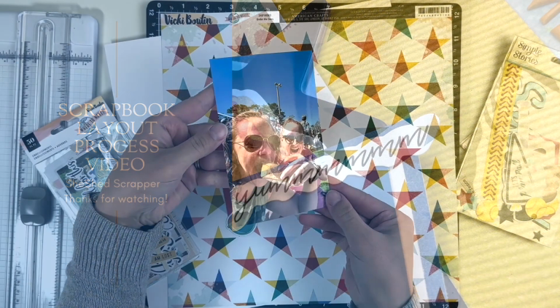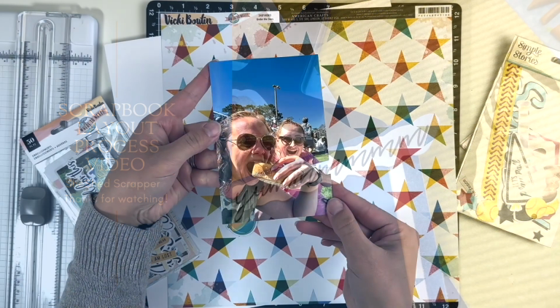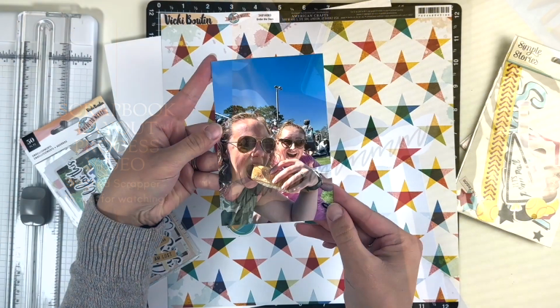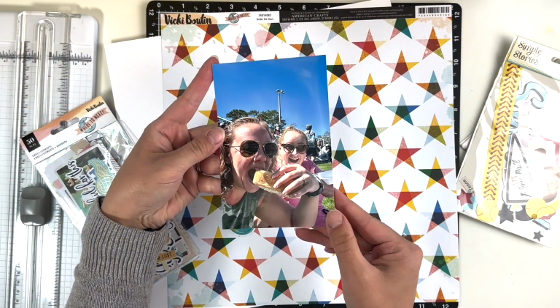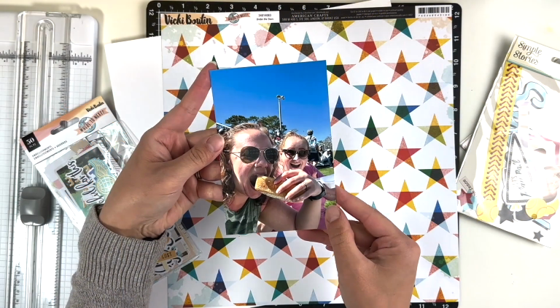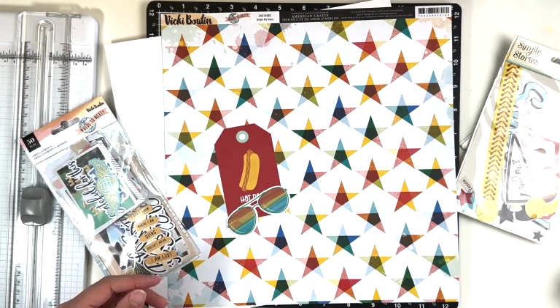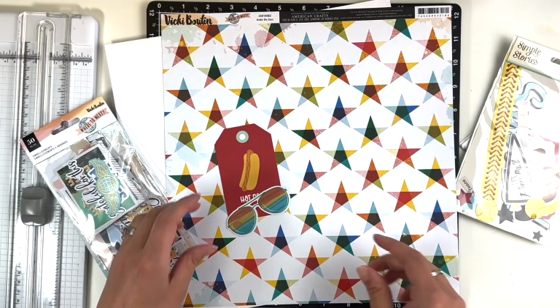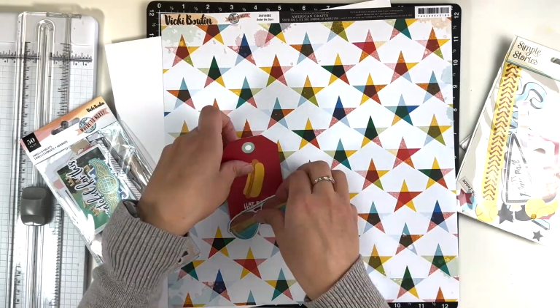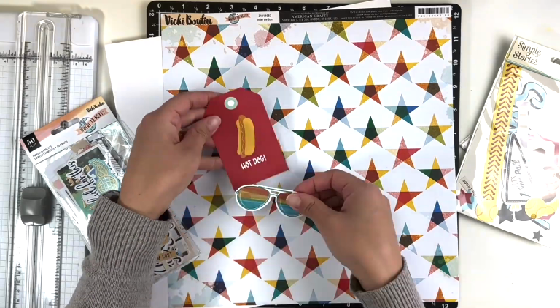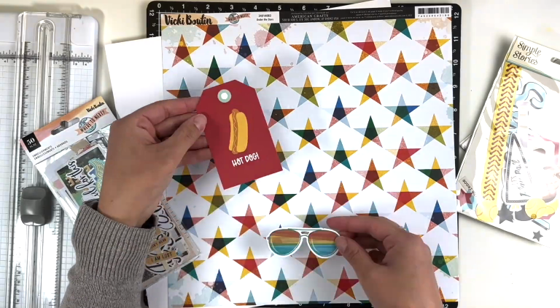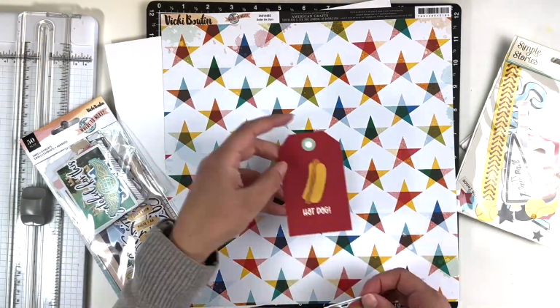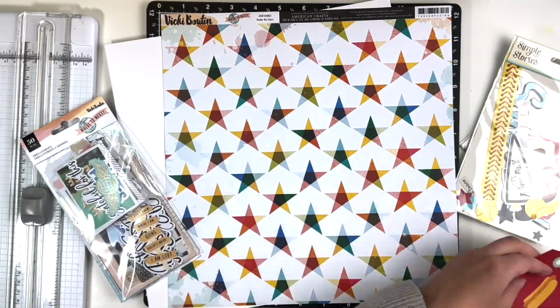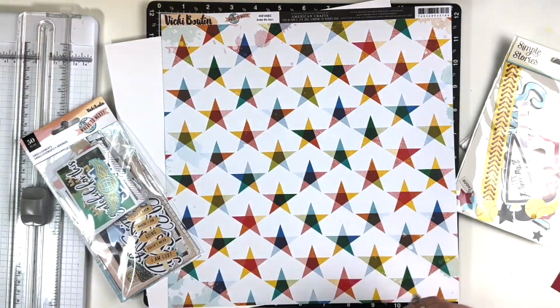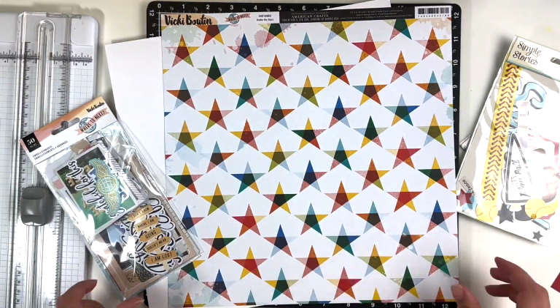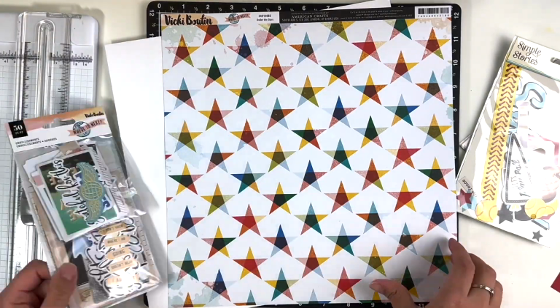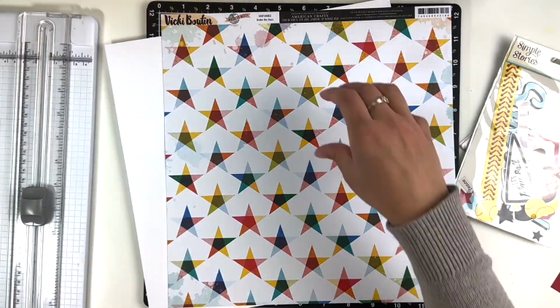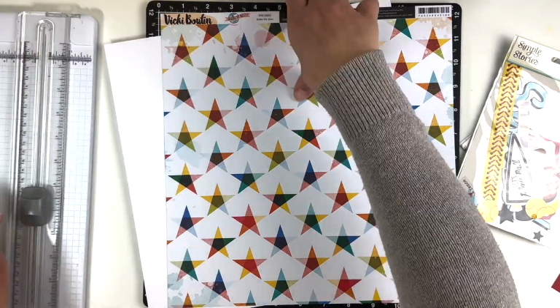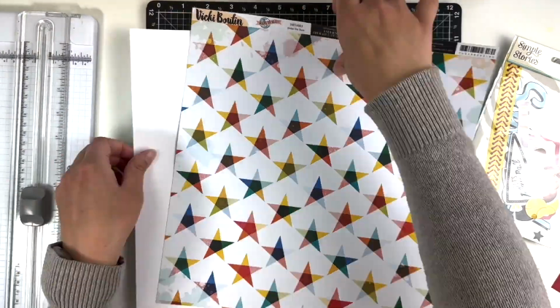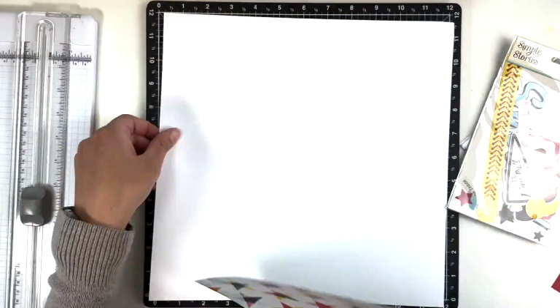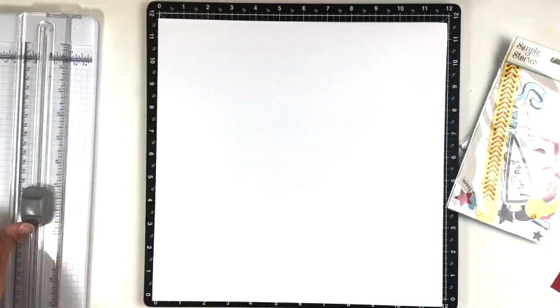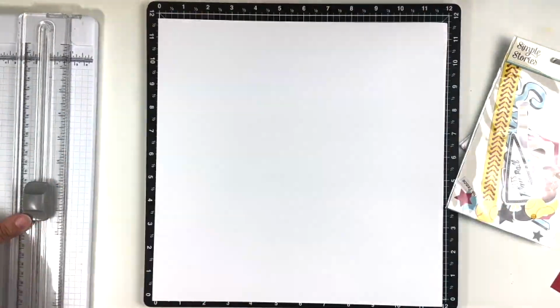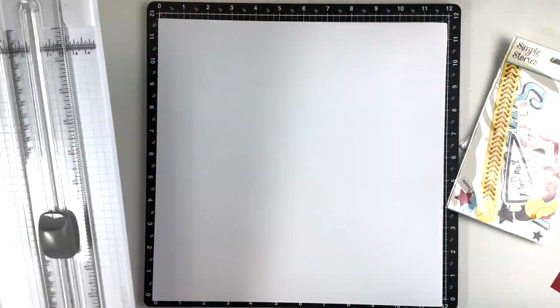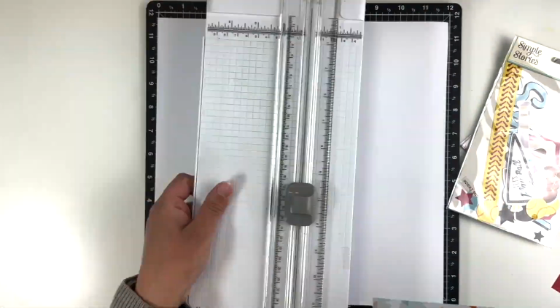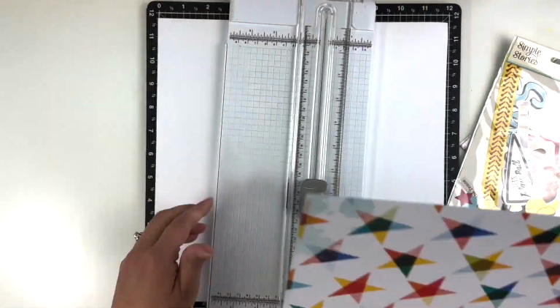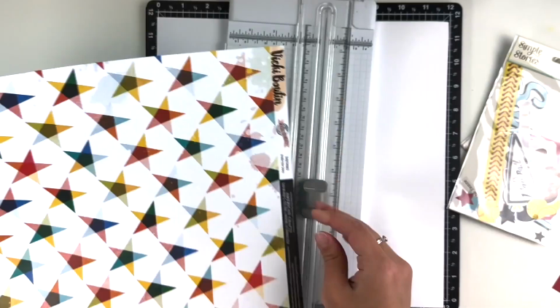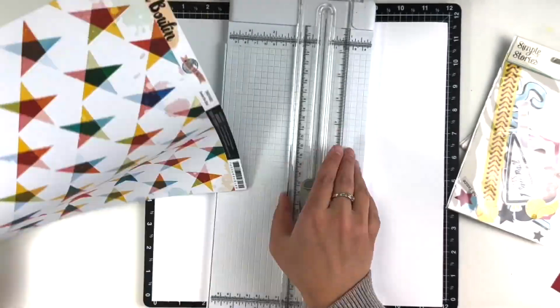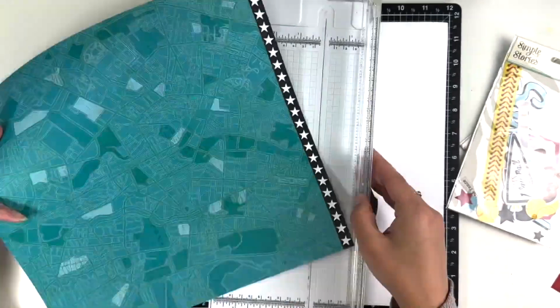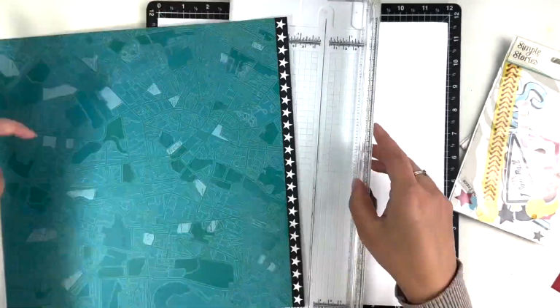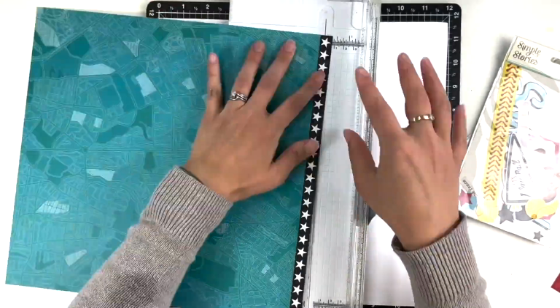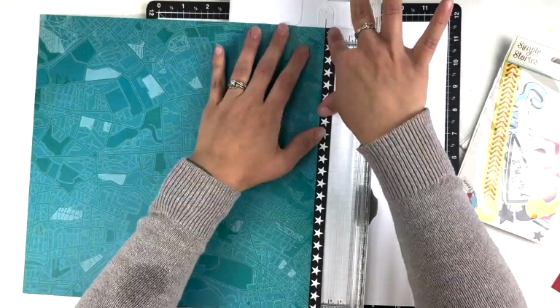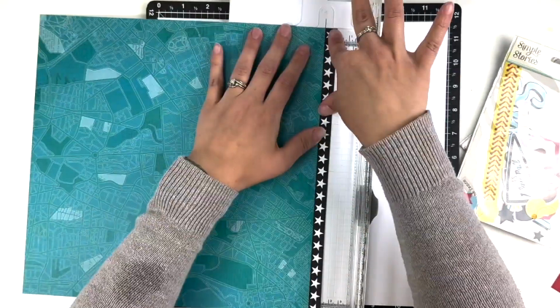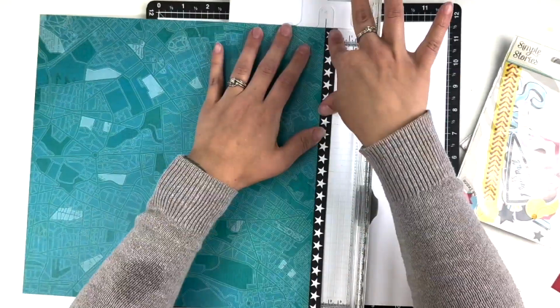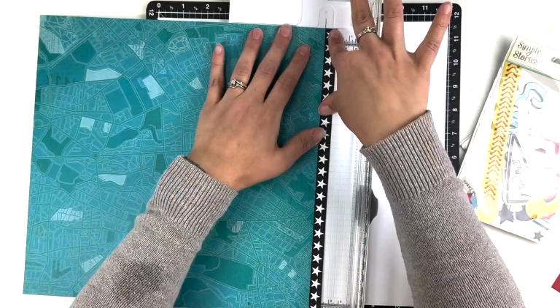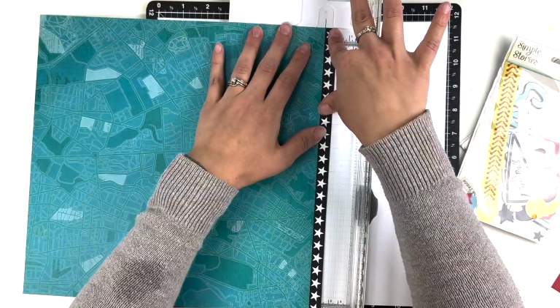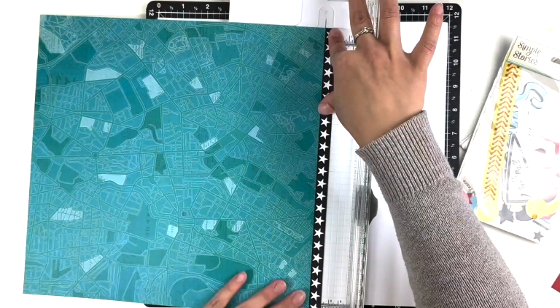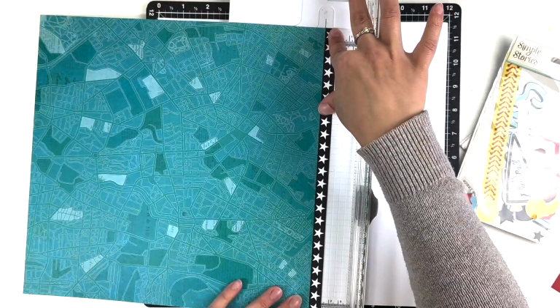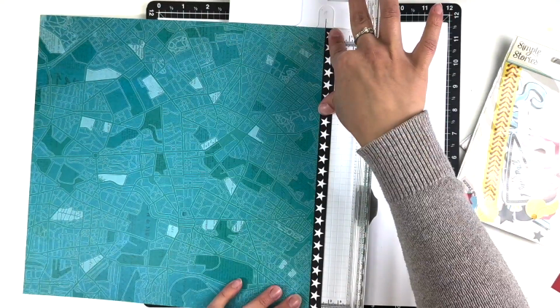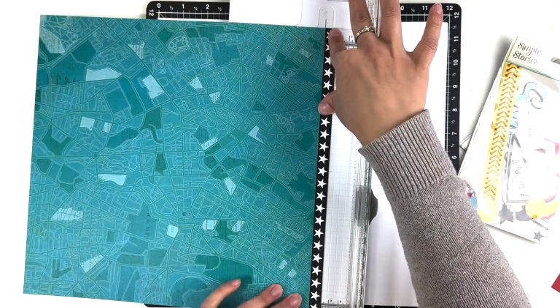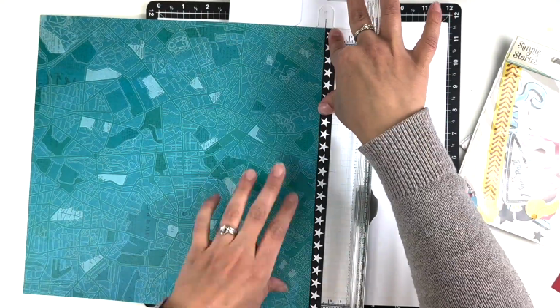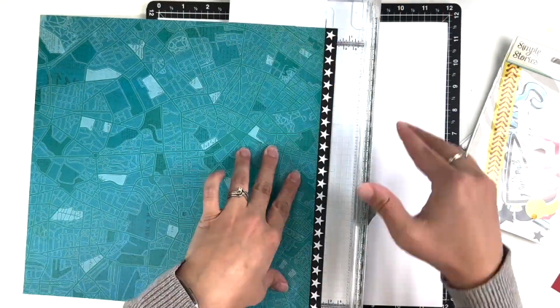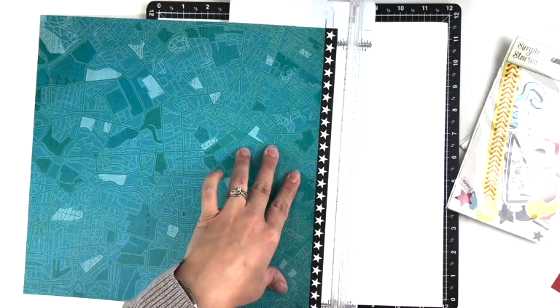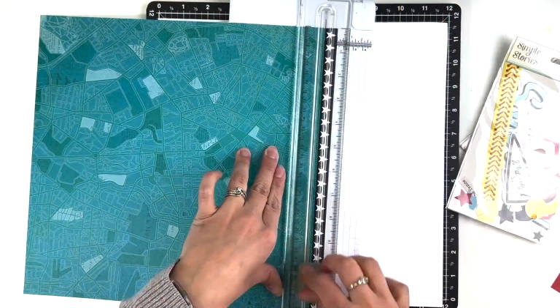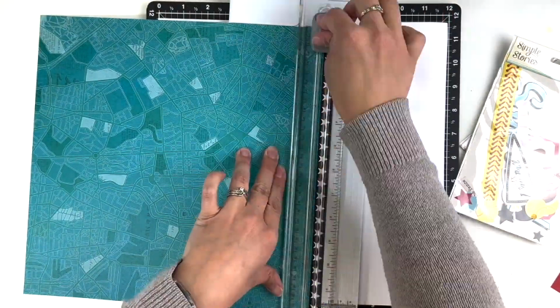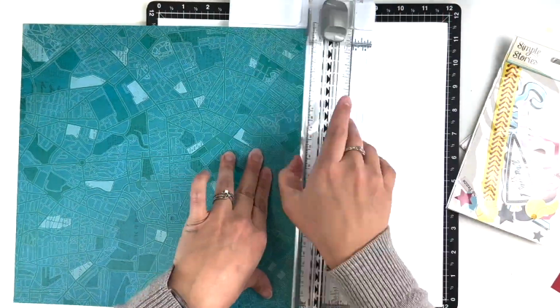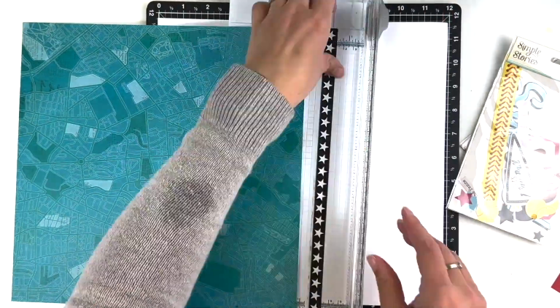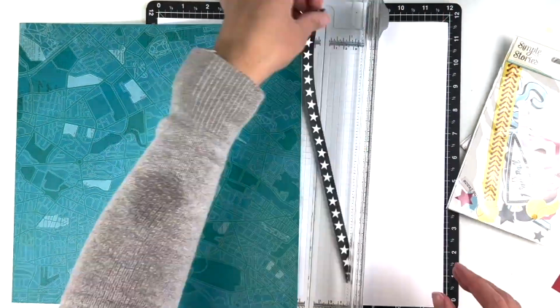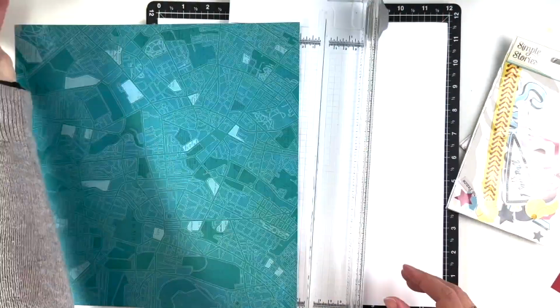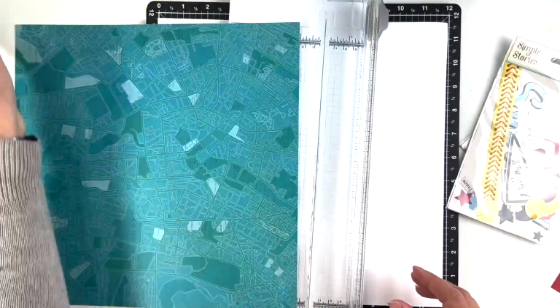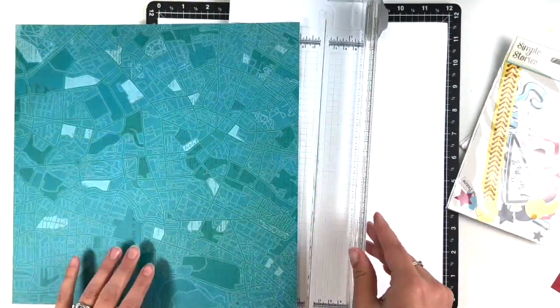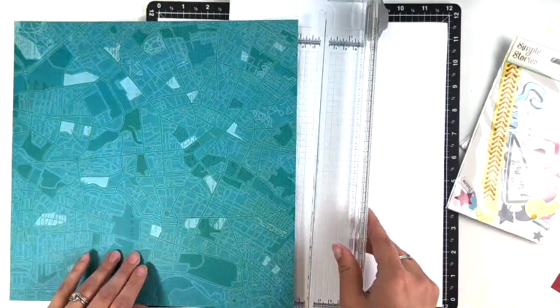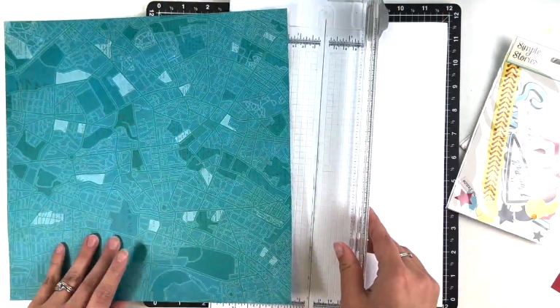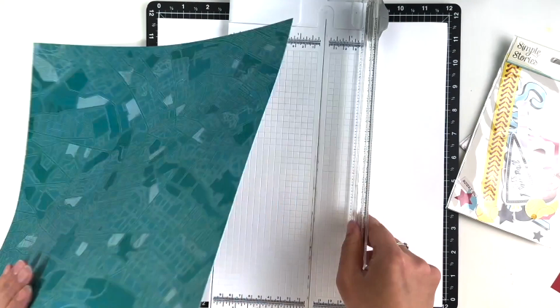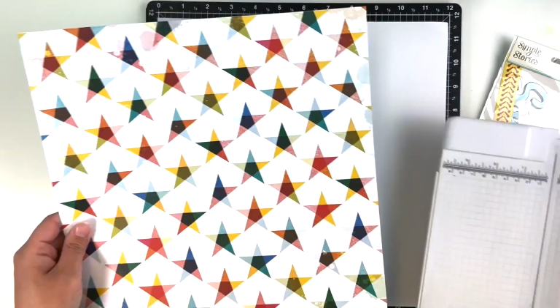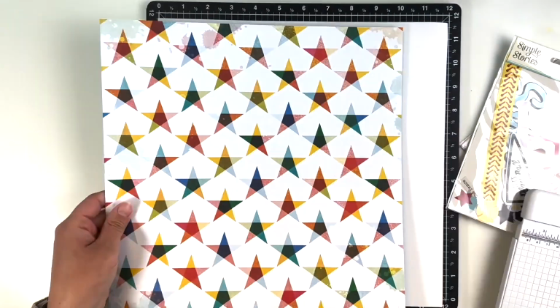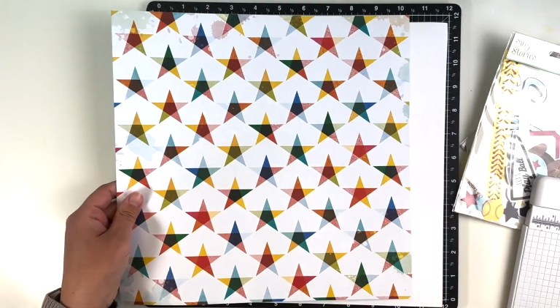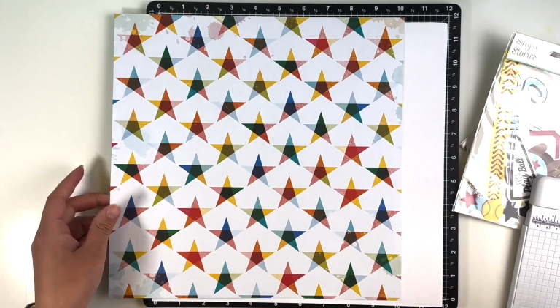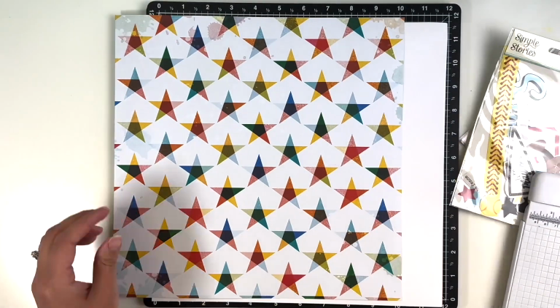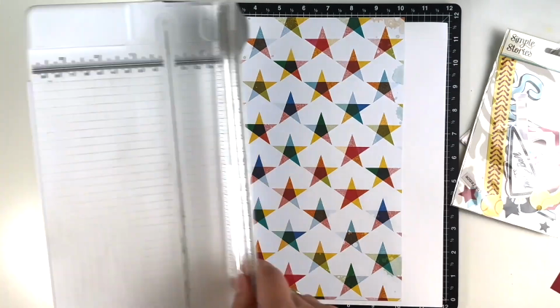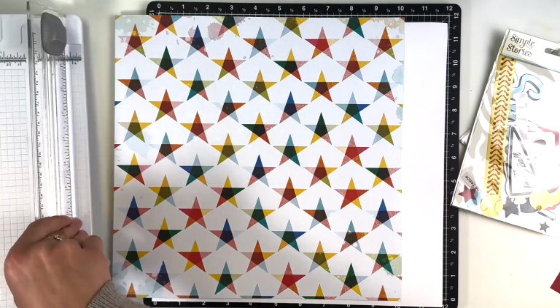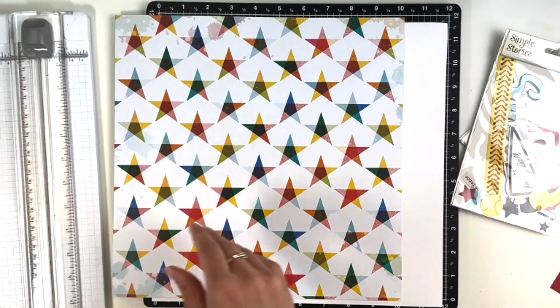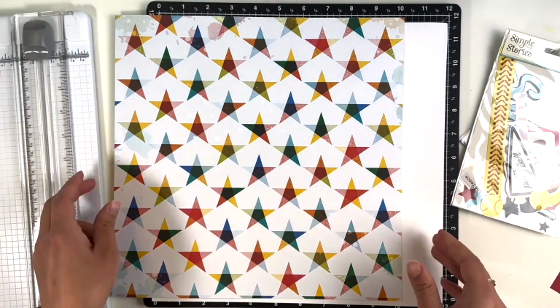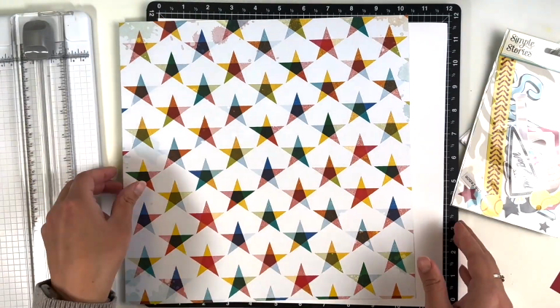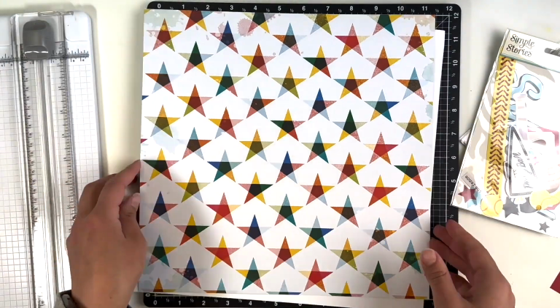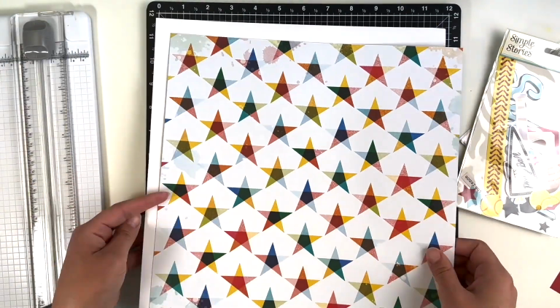Welcome back. It's Melanie or SheShedScrapper. Today I am back with a one-page layout using the new Where To Next collection from Vicki Boutin.